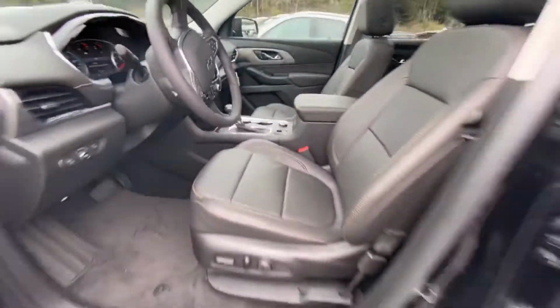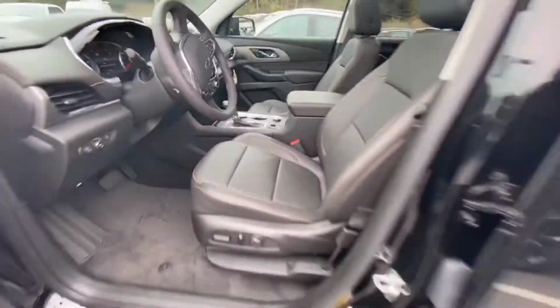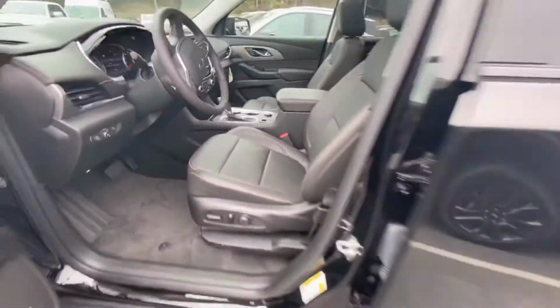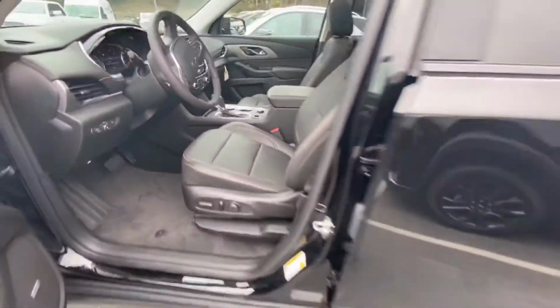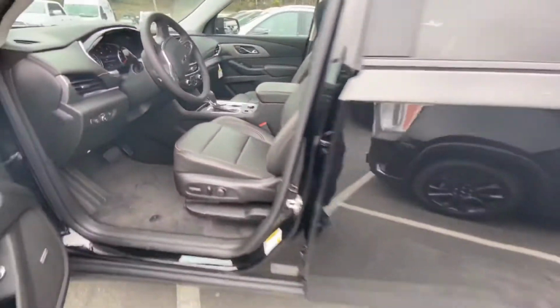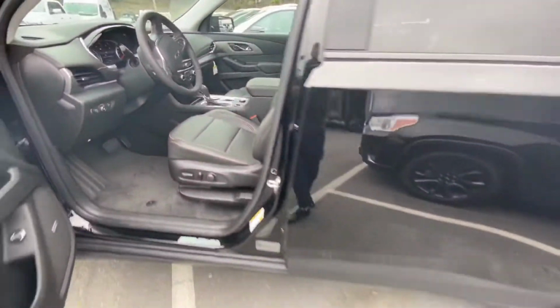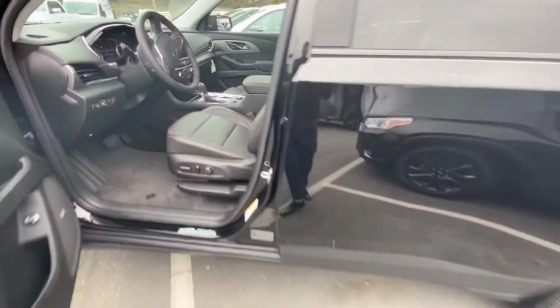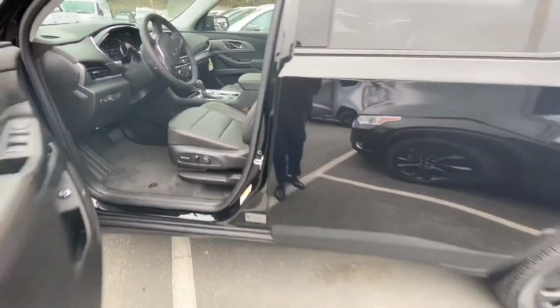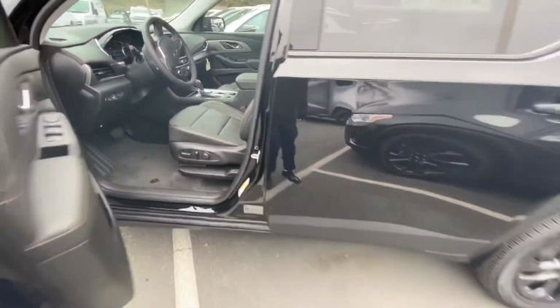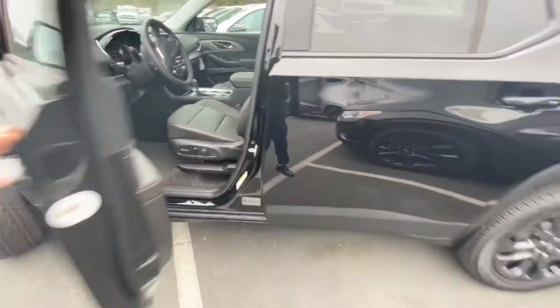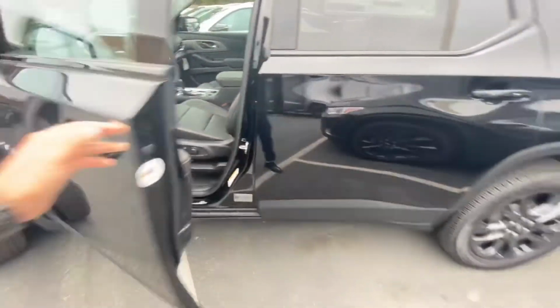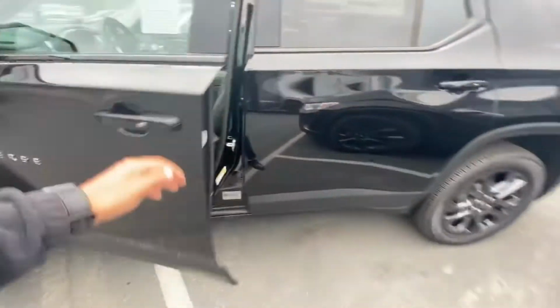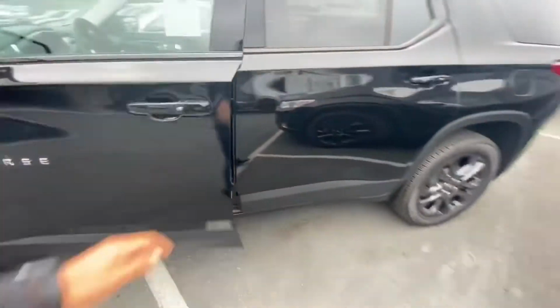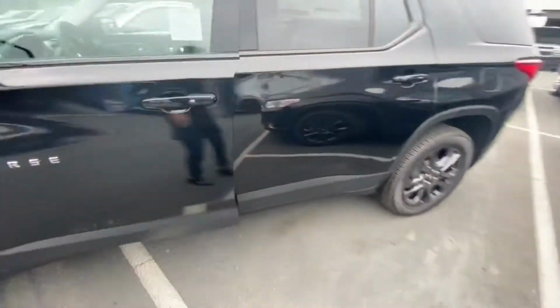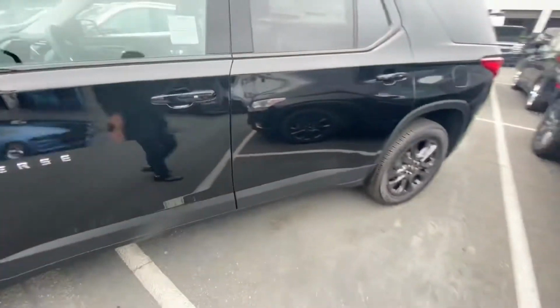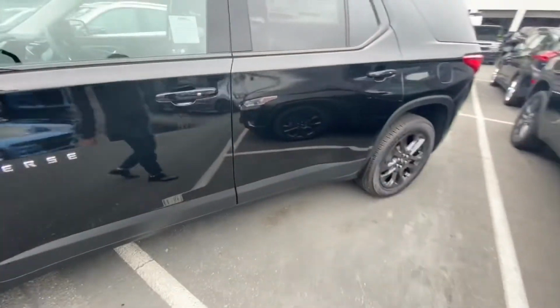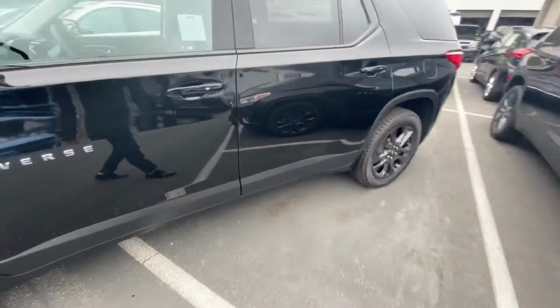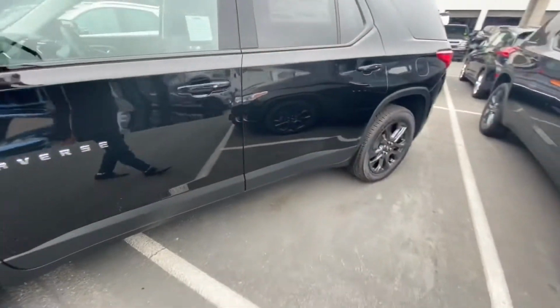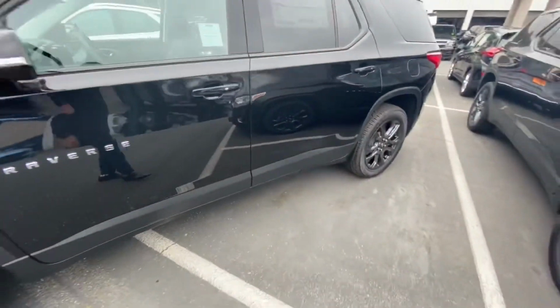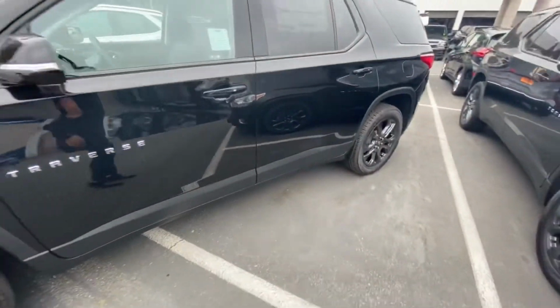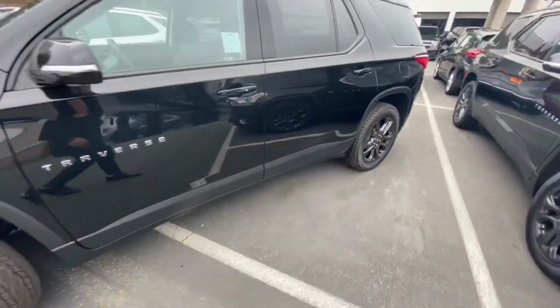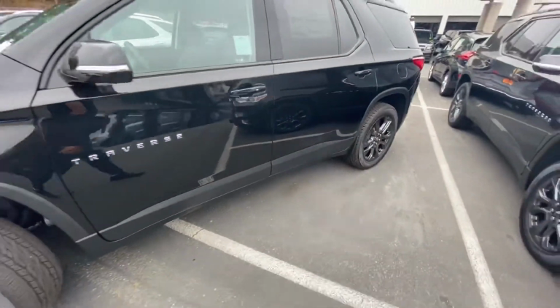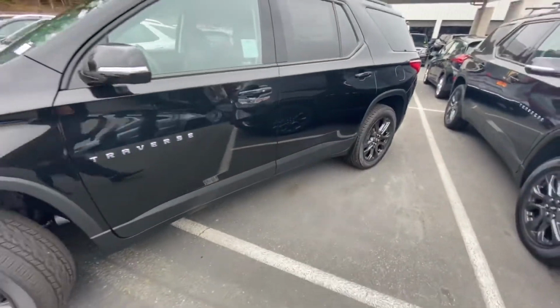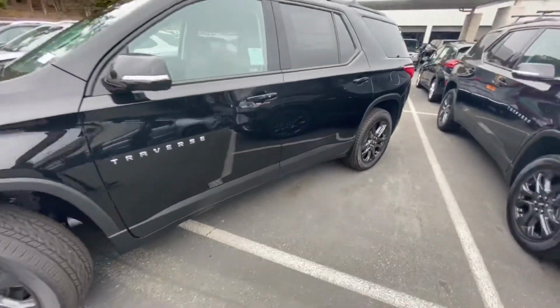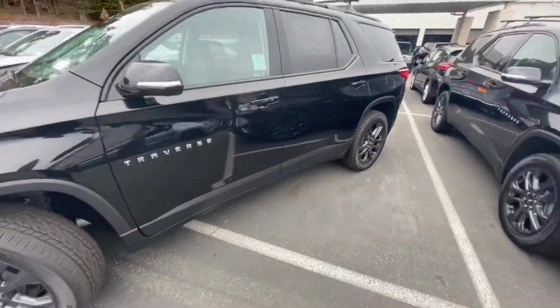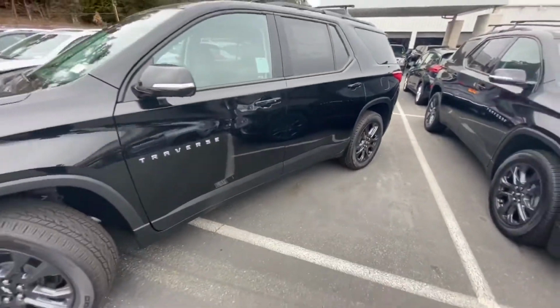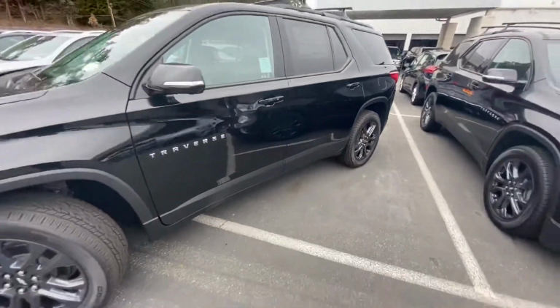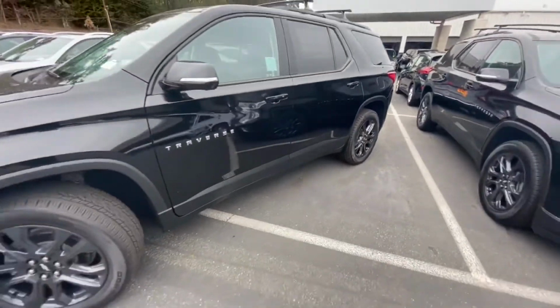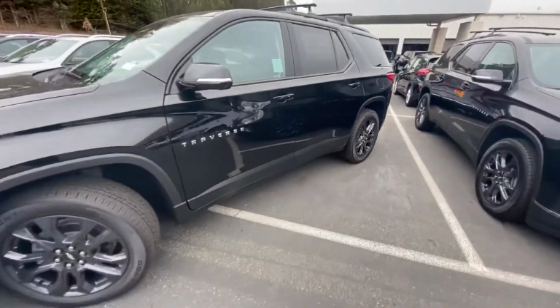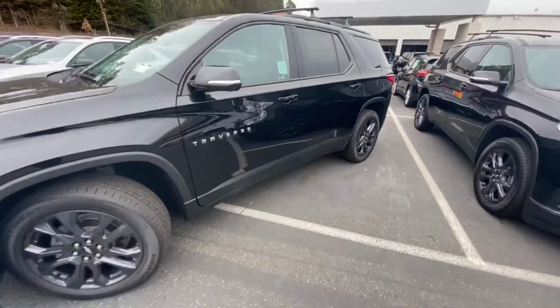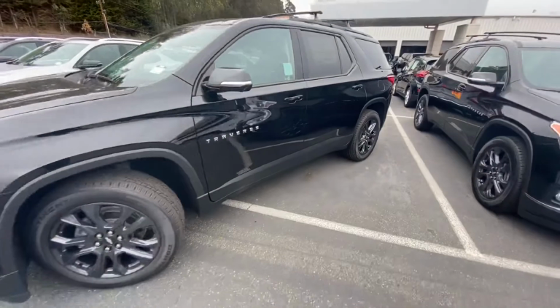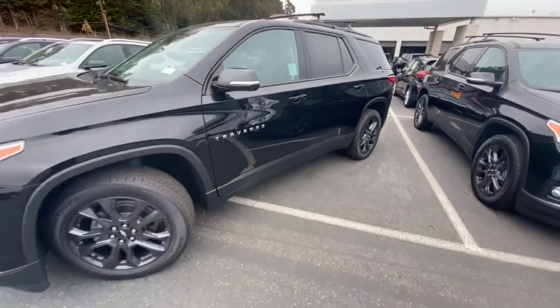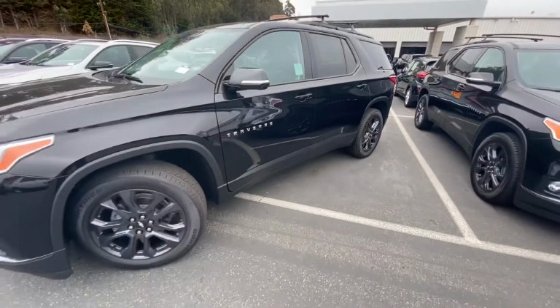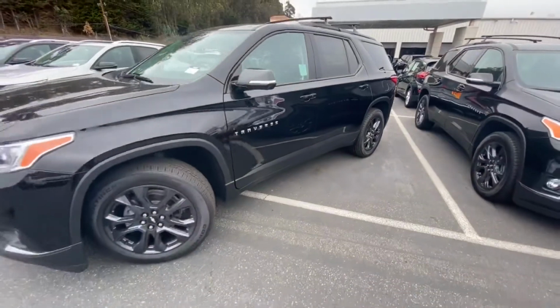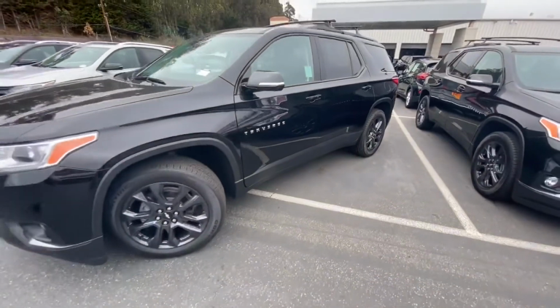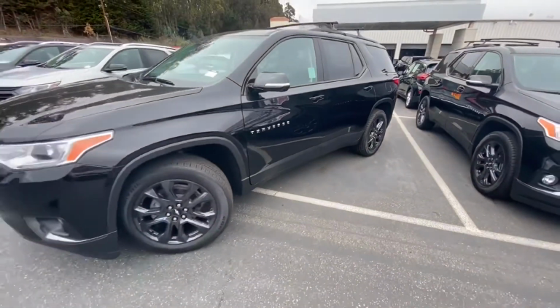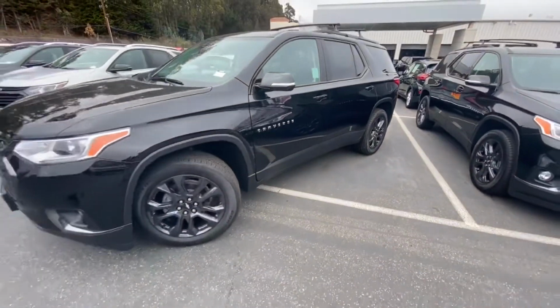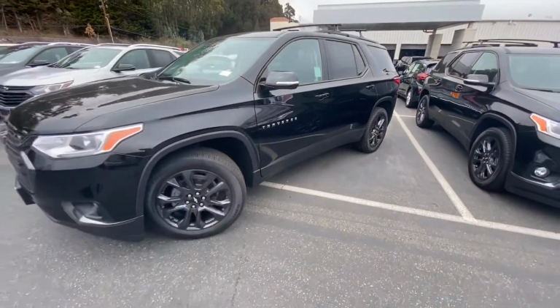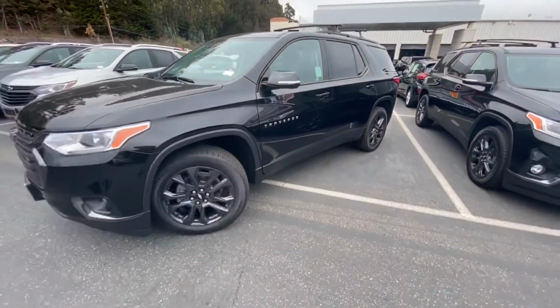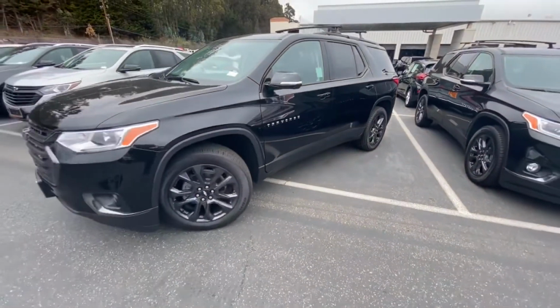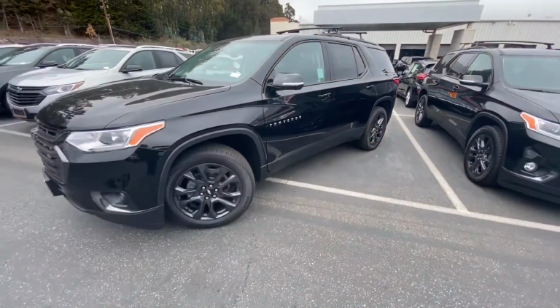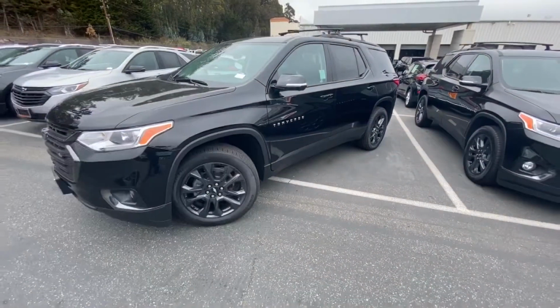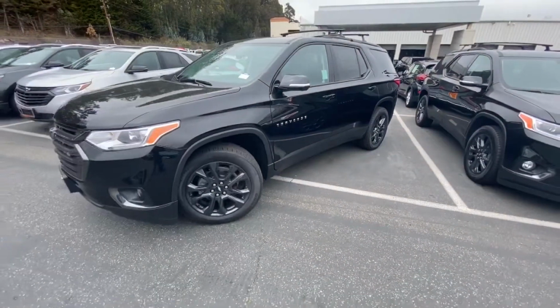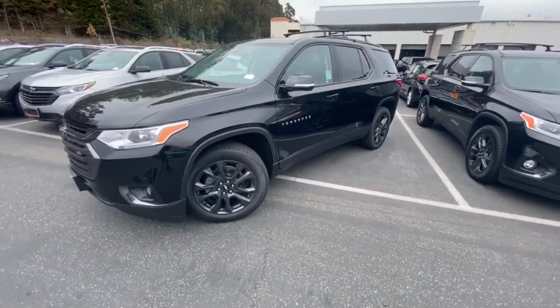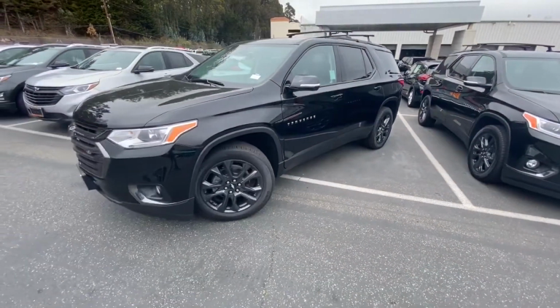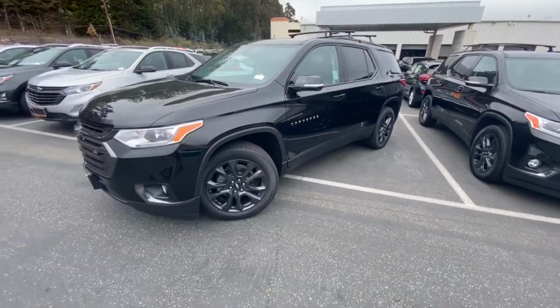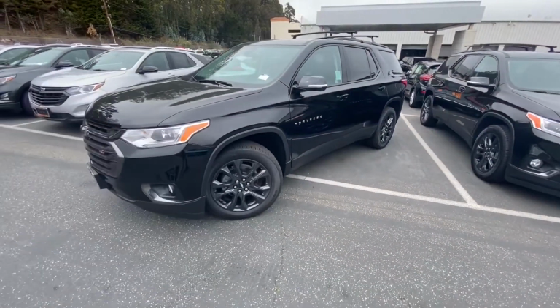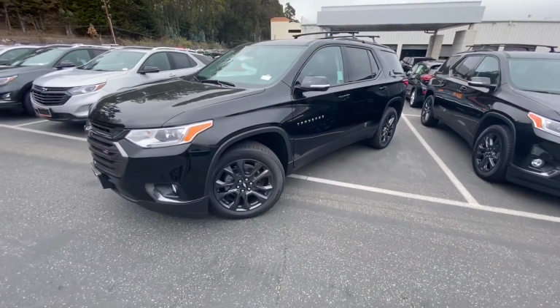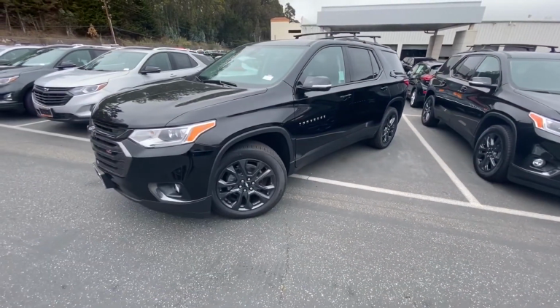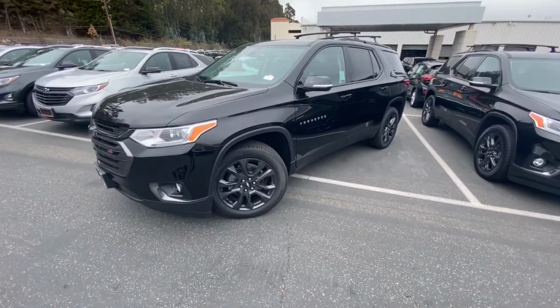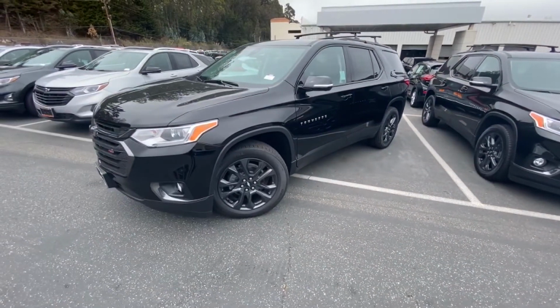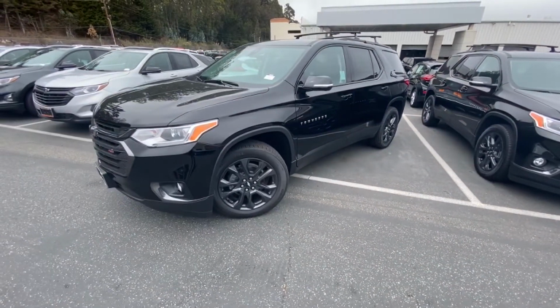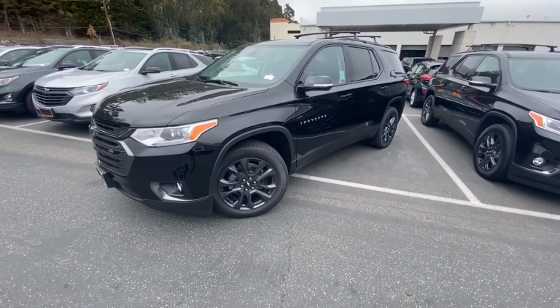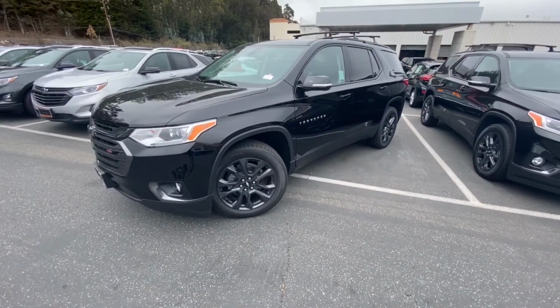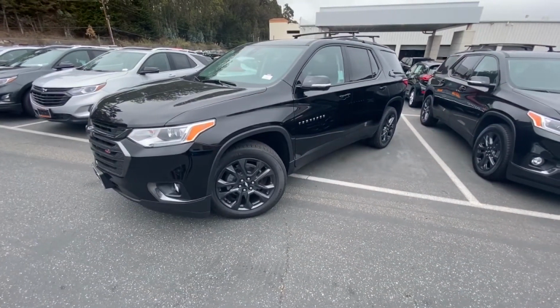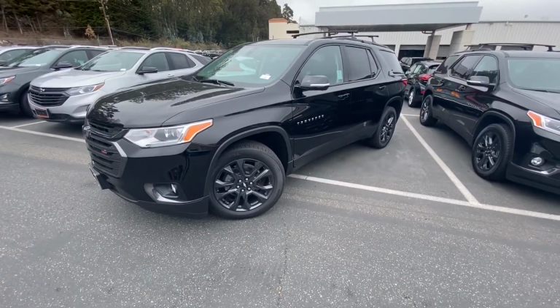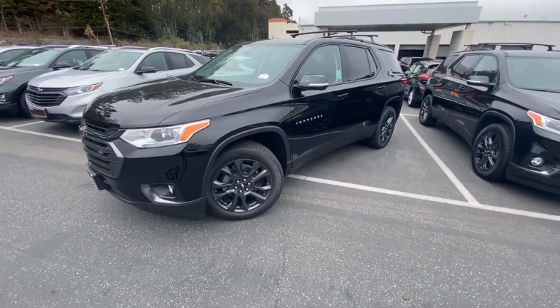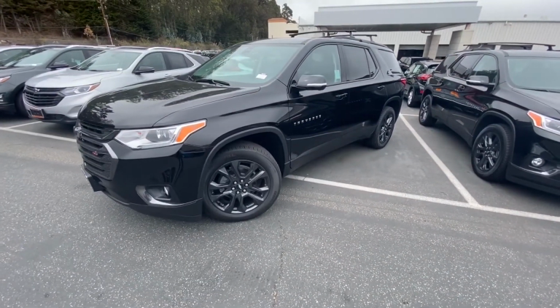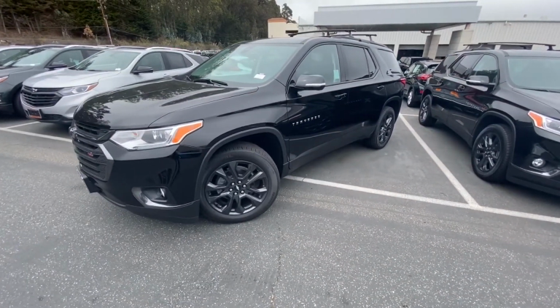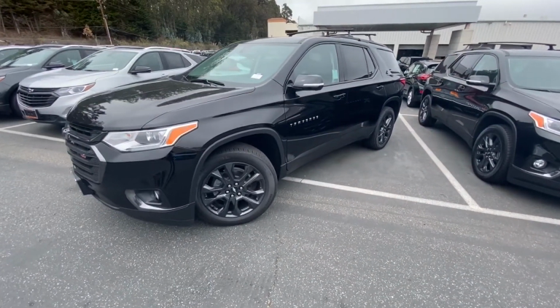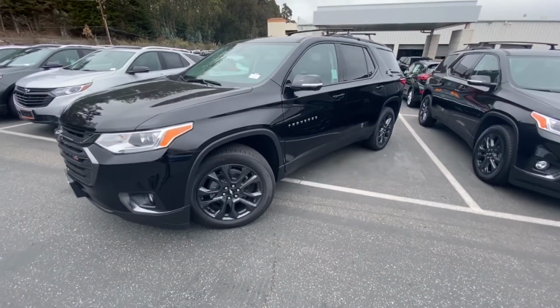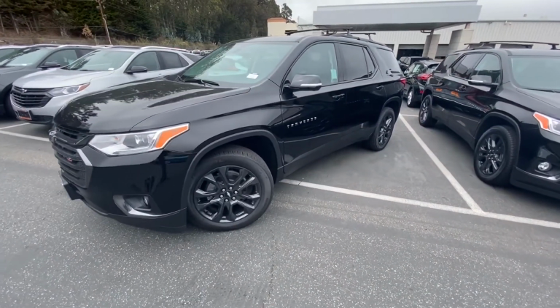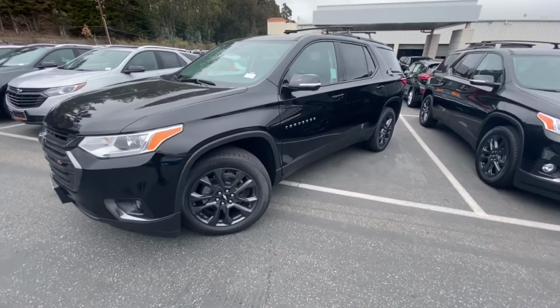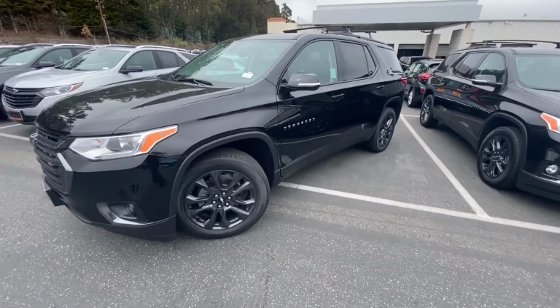Great vehicle. If you have any questions, feel free to call or text me at 415-691-0820.